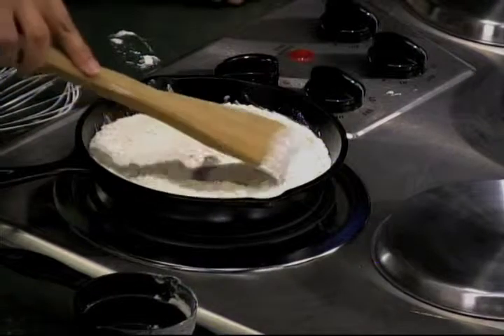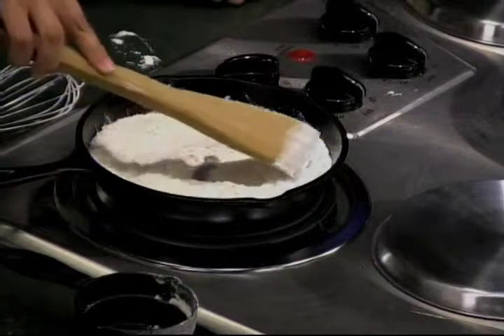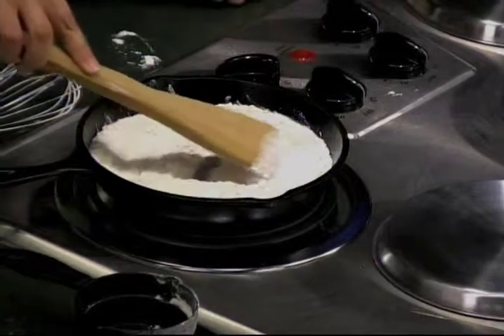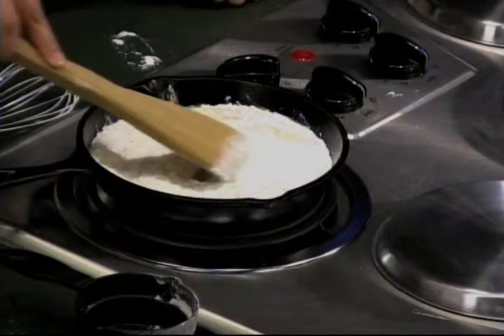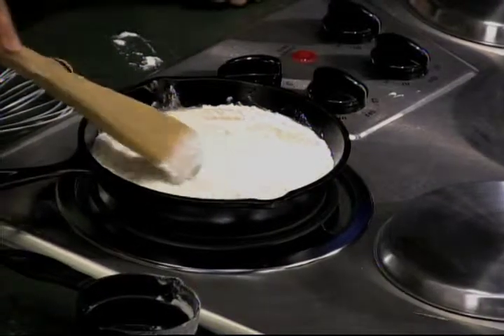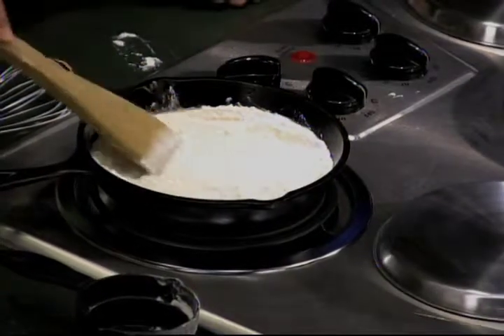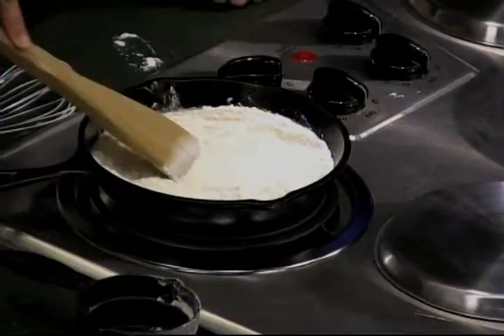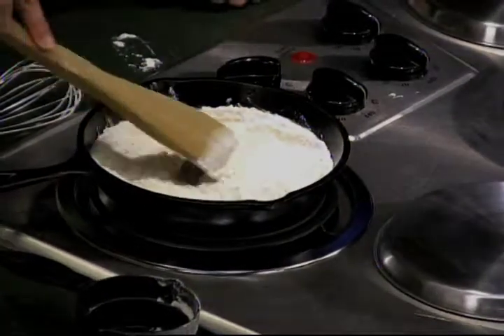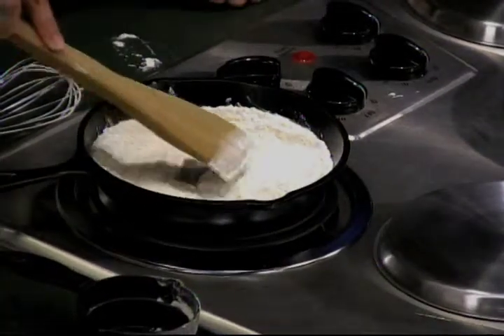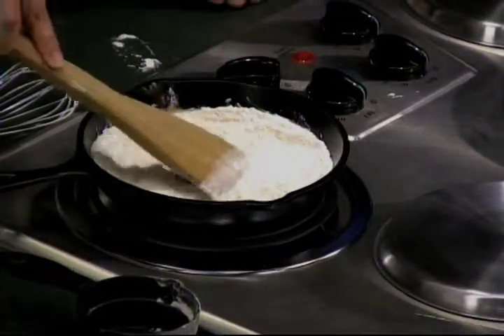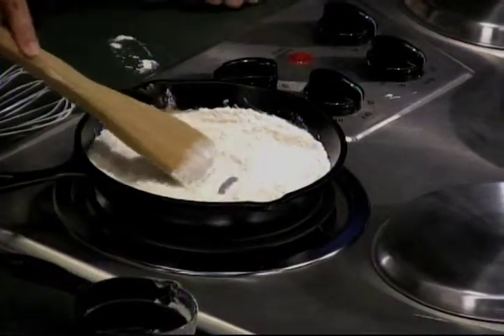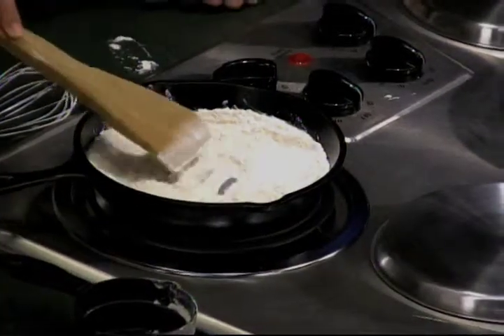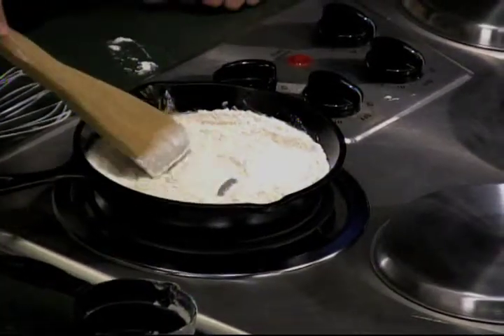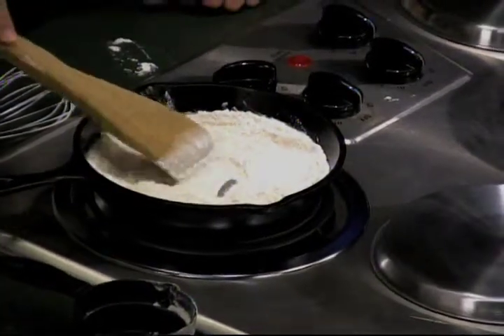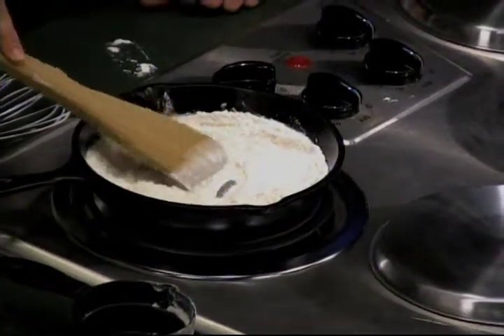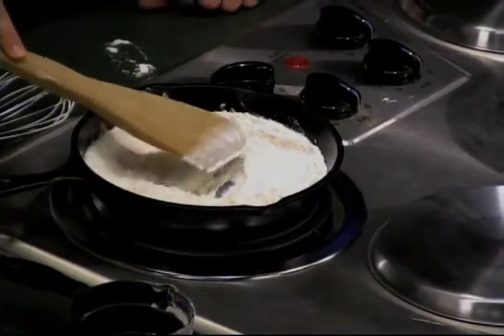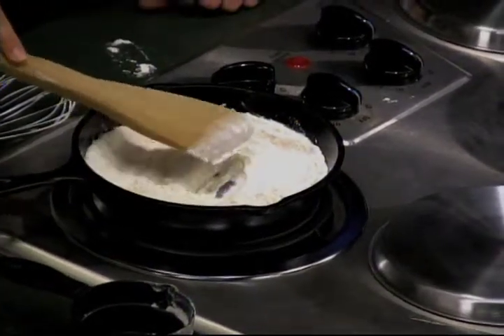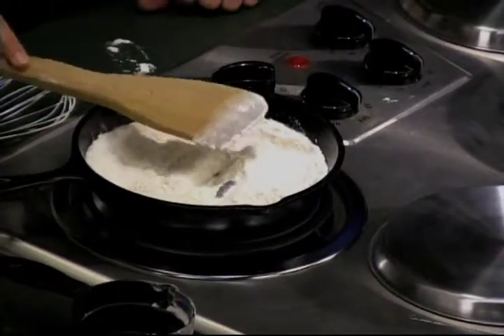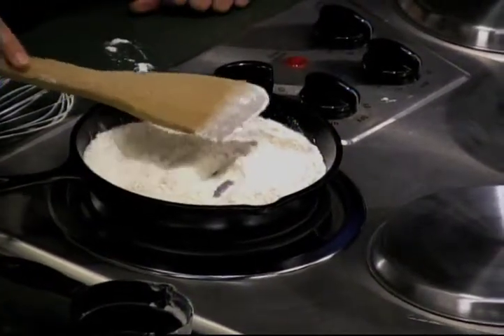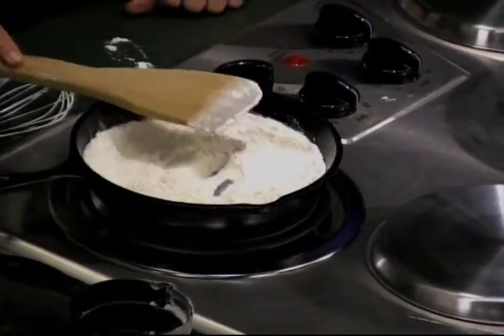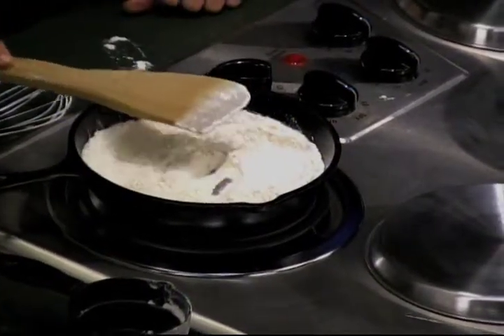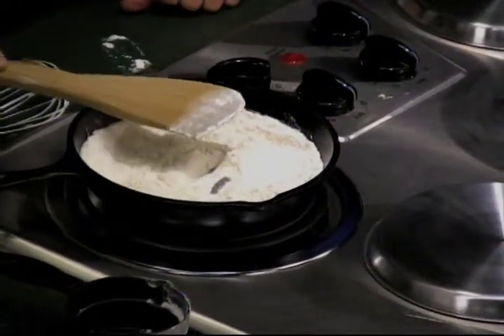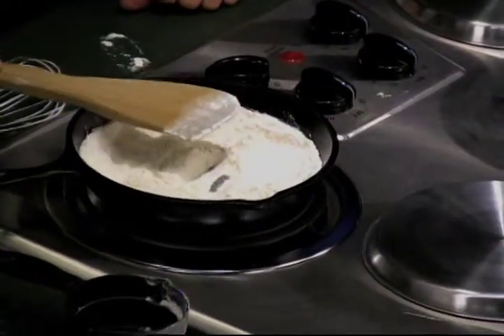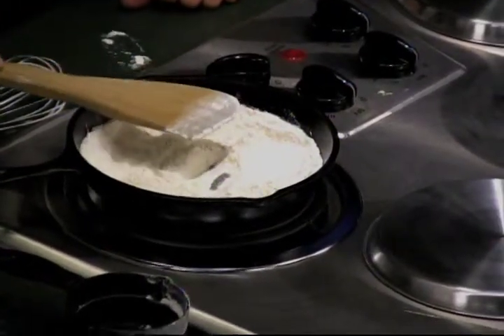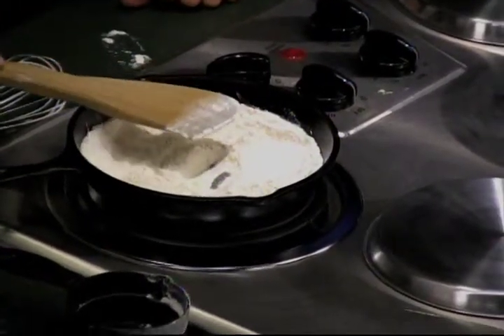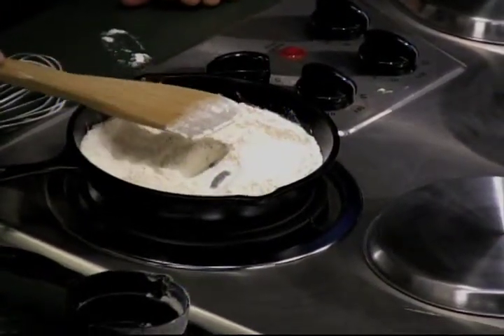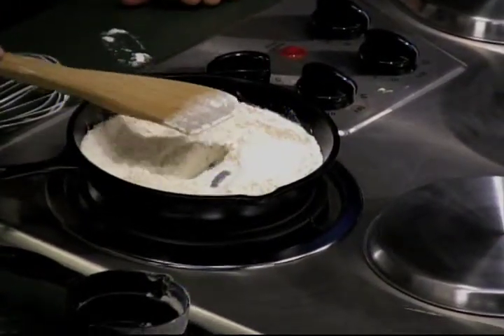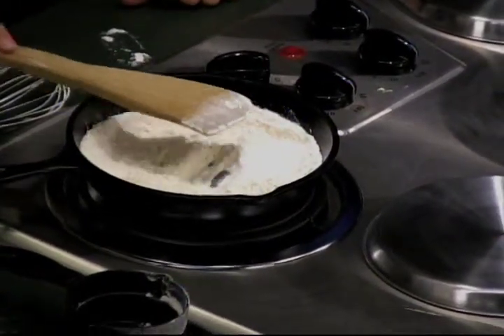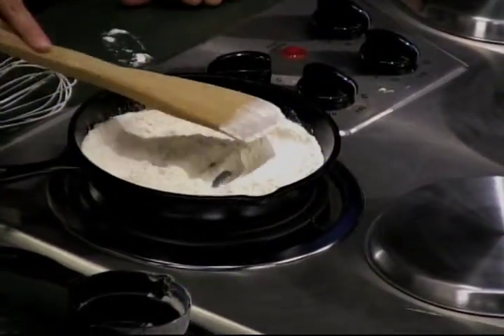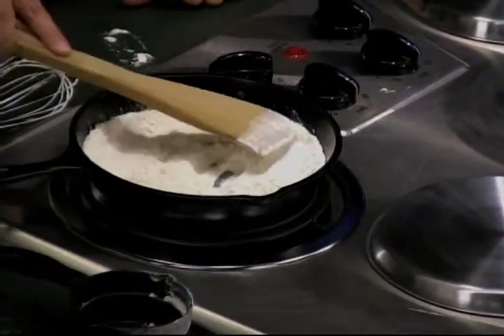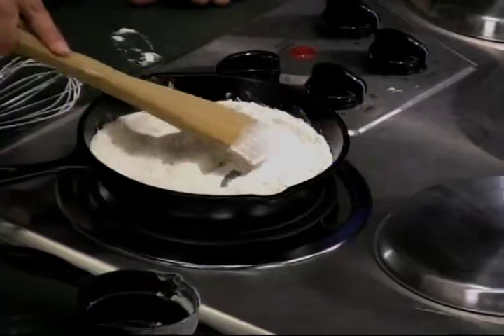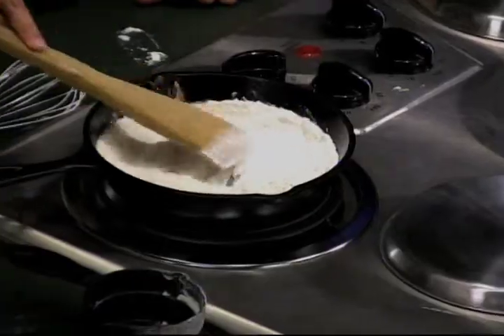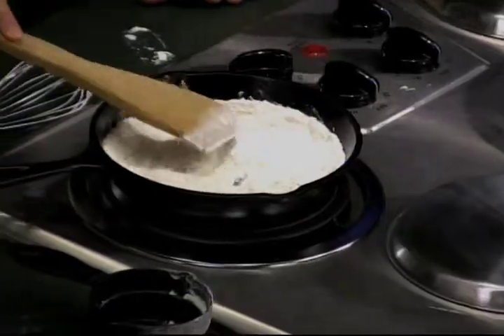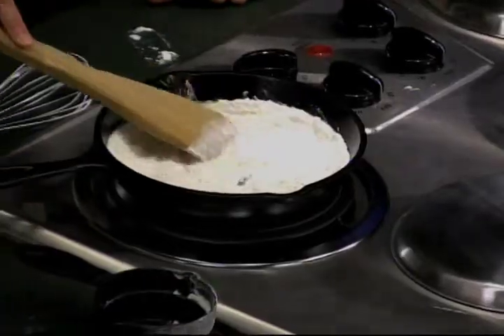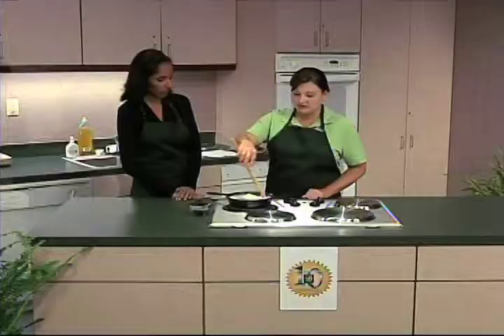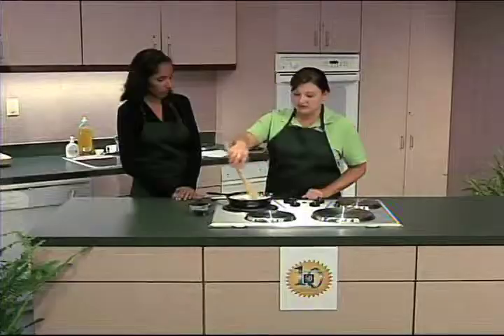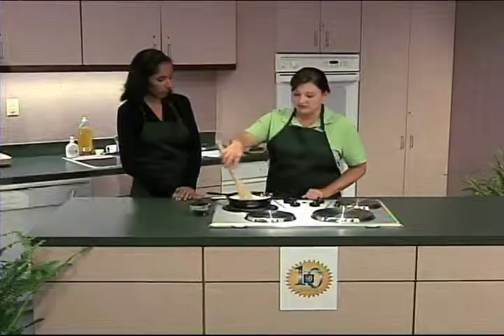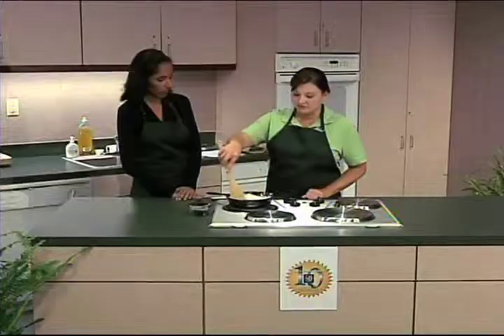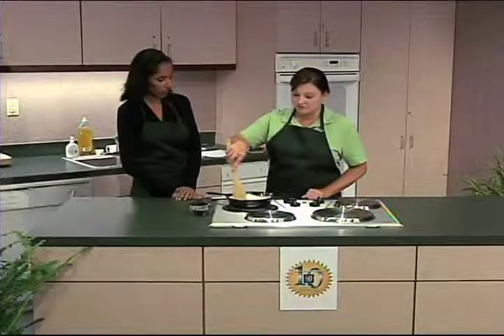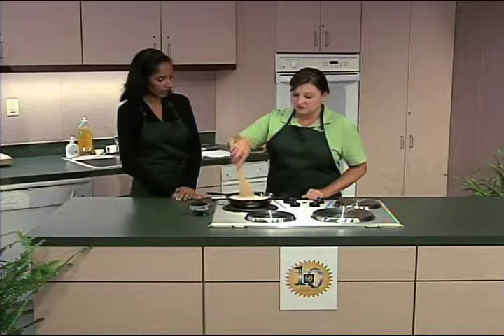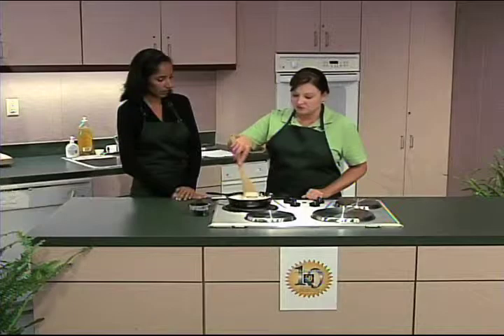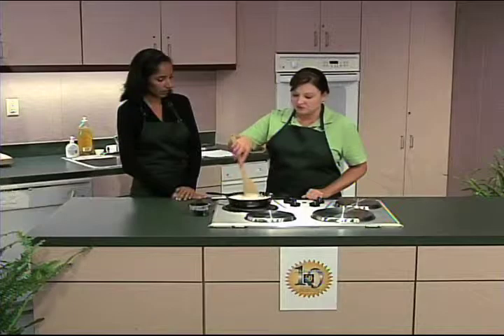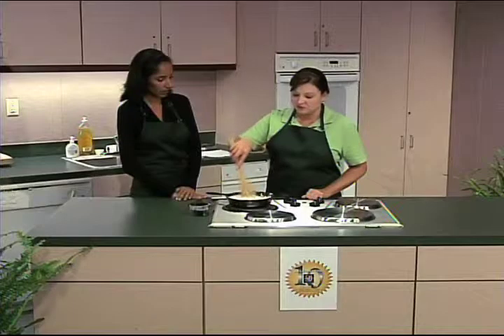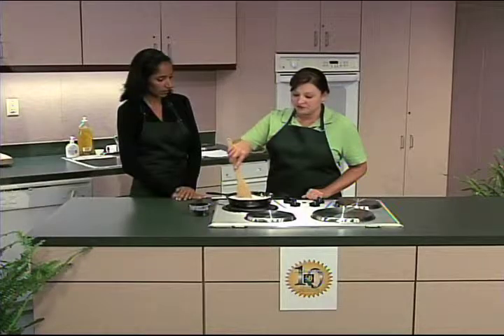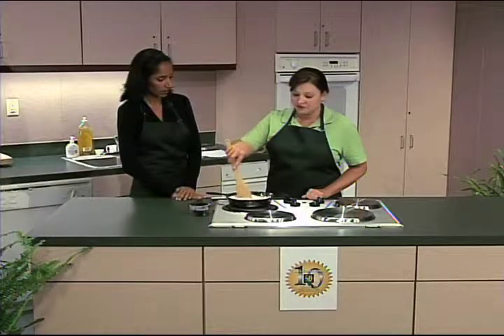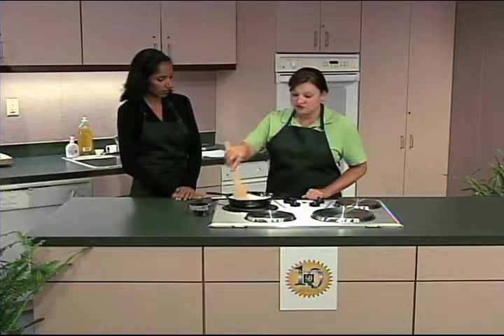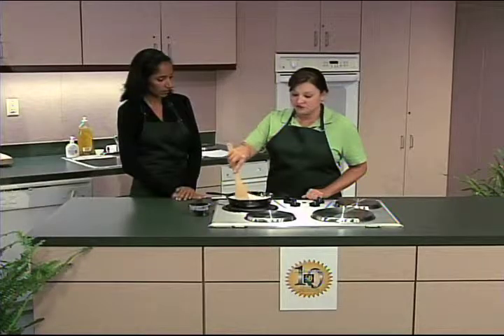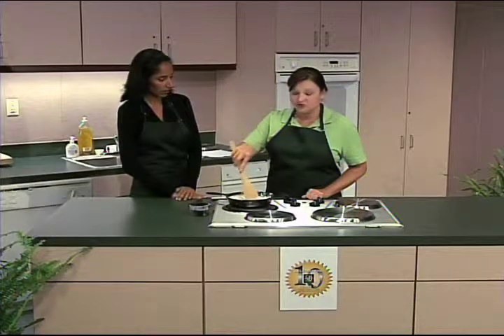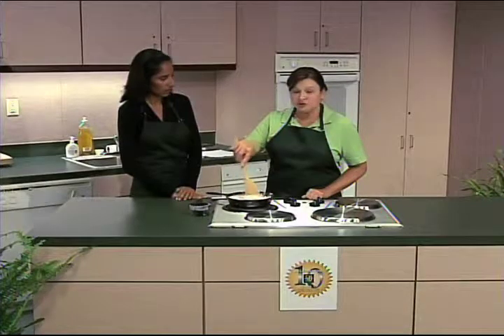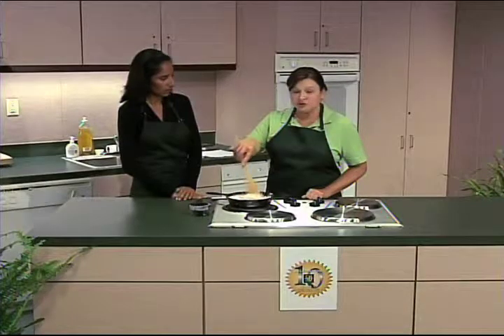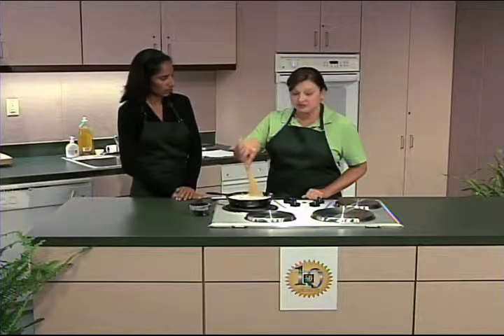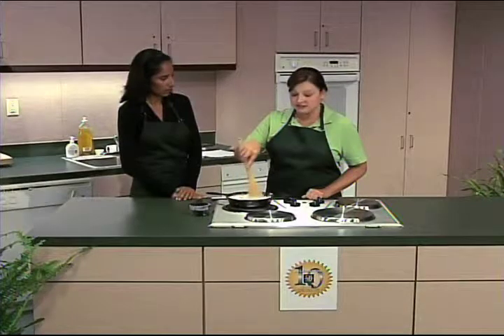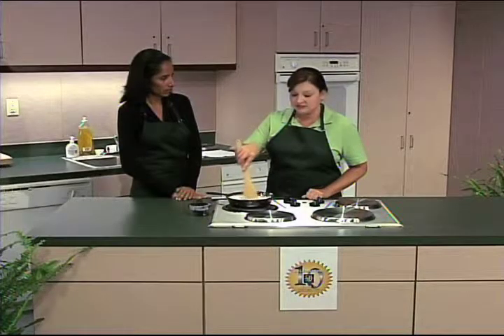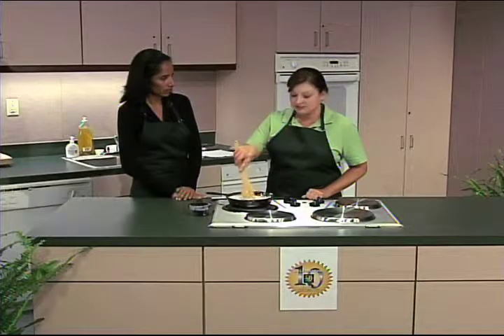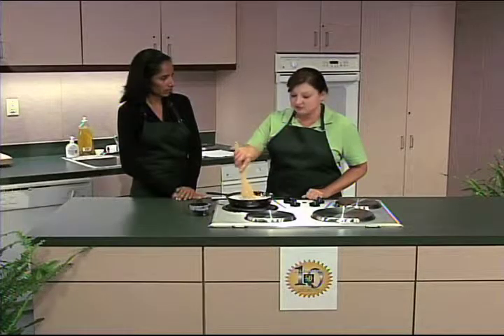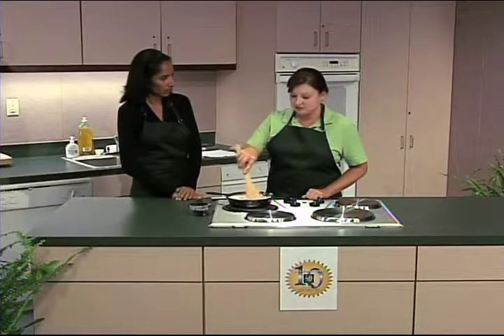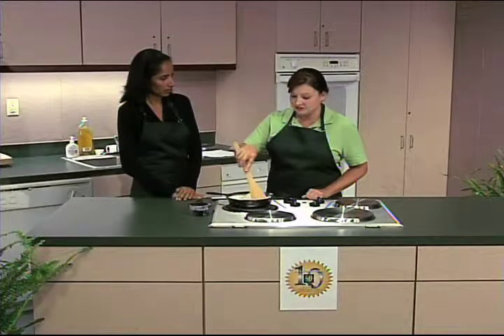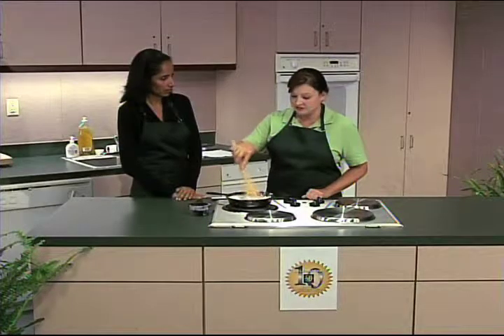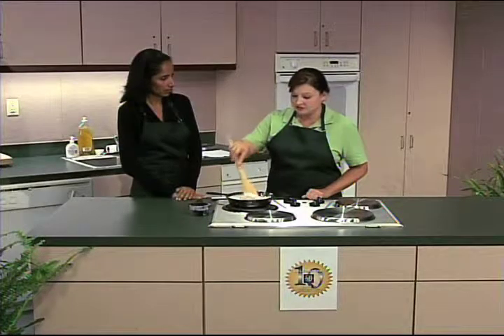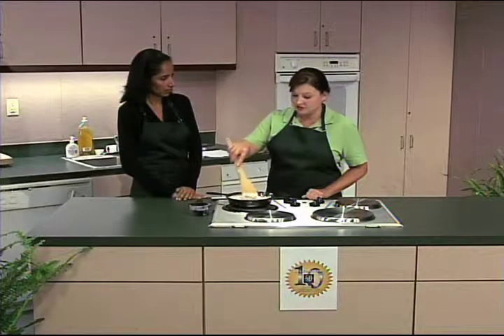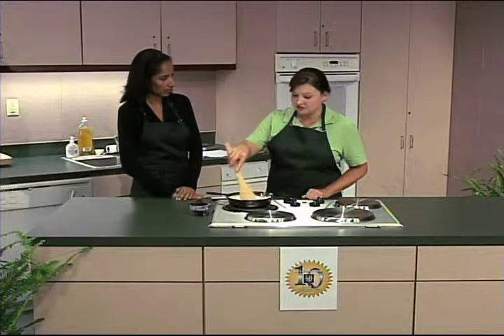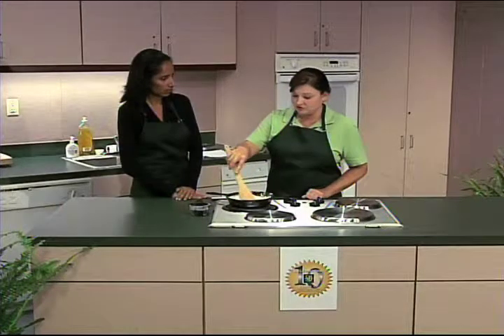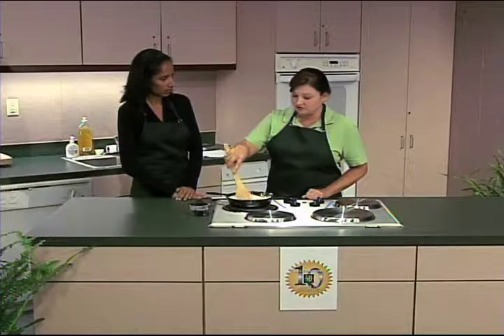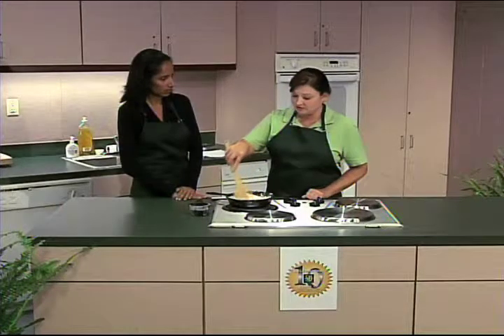On medium-high heat, this roux will take about 35 minutes. You want to make sure you continuously stir it.